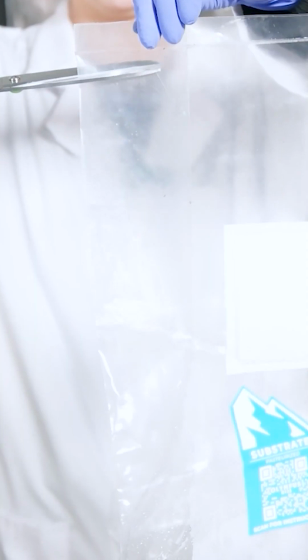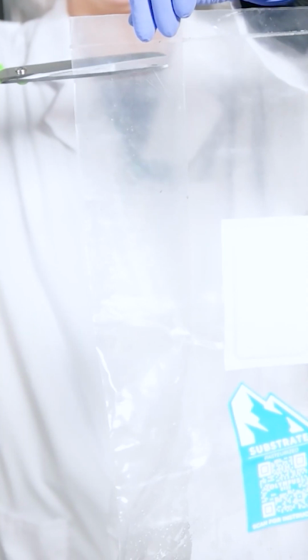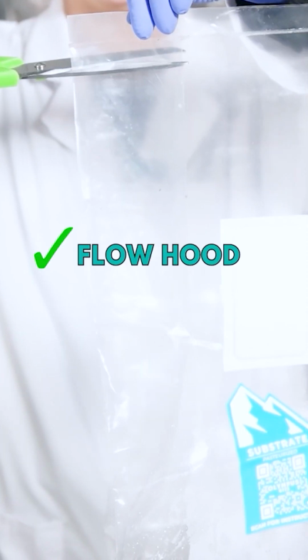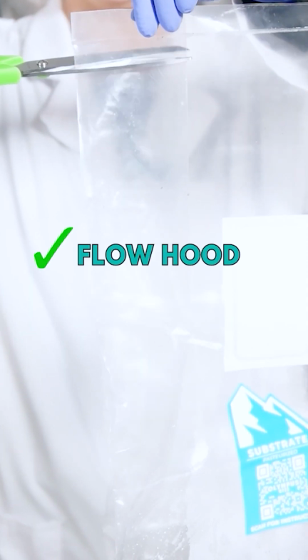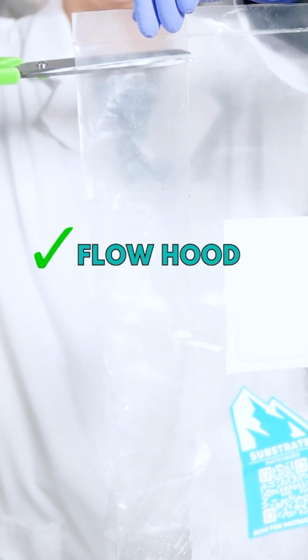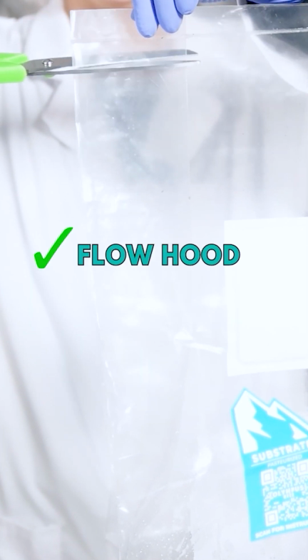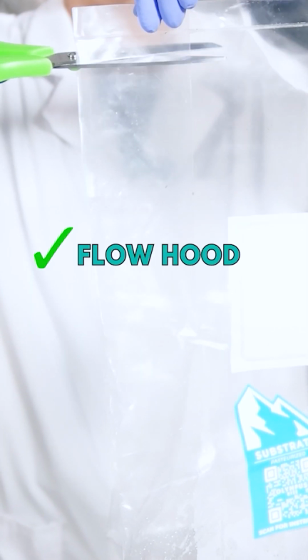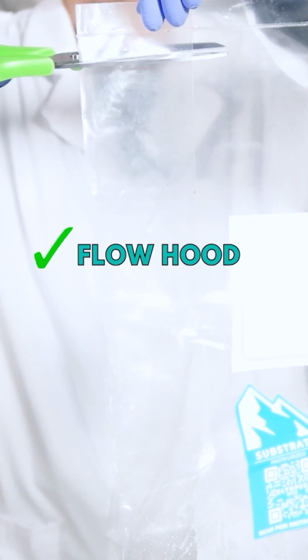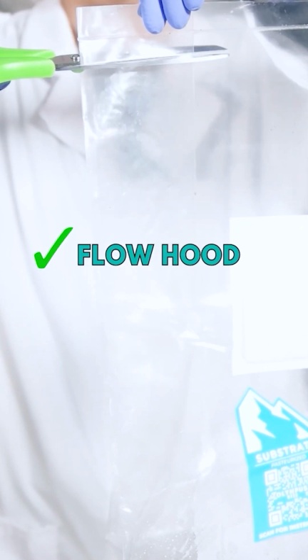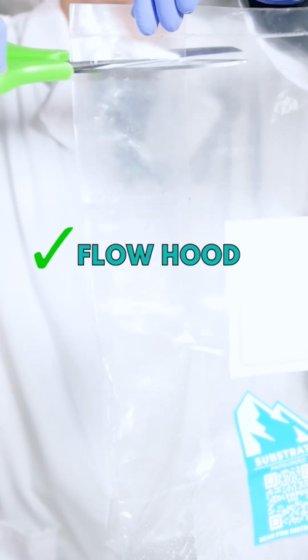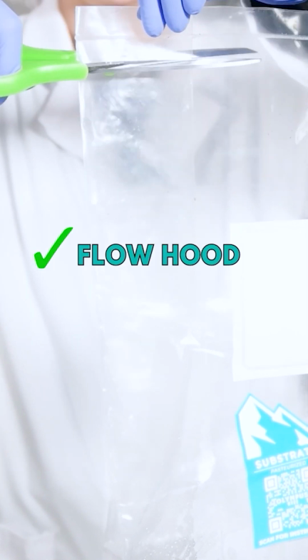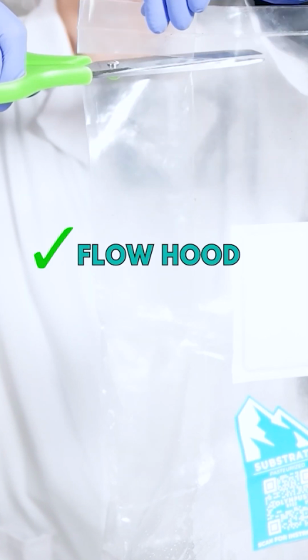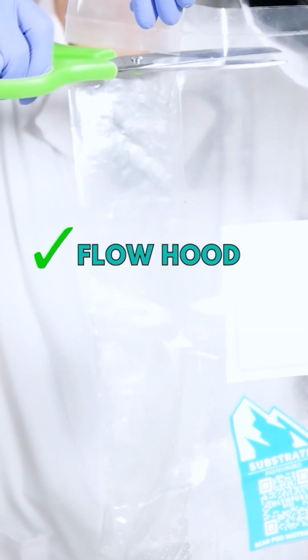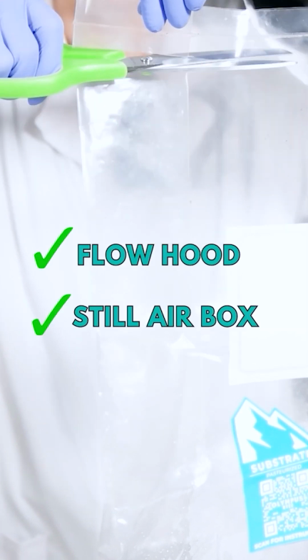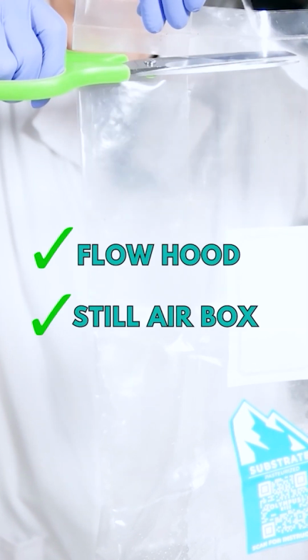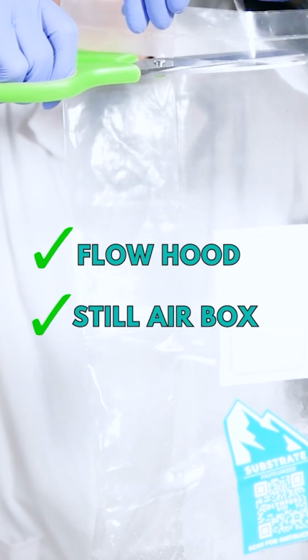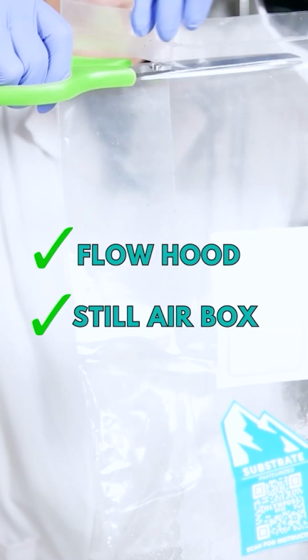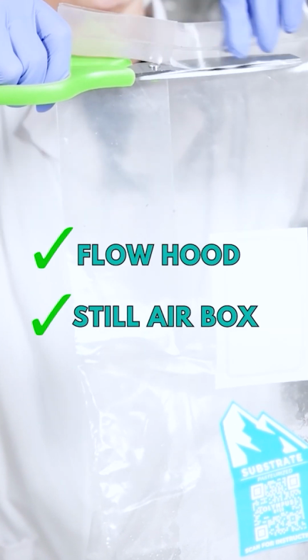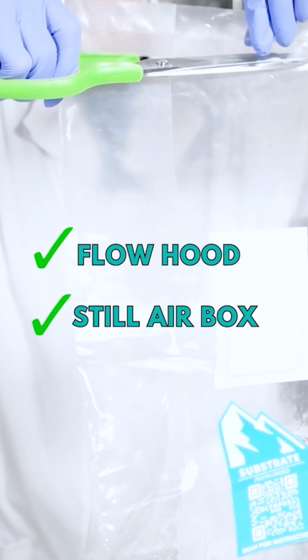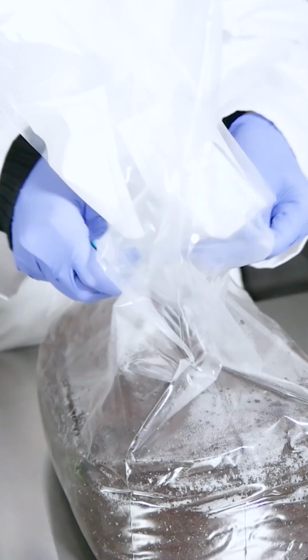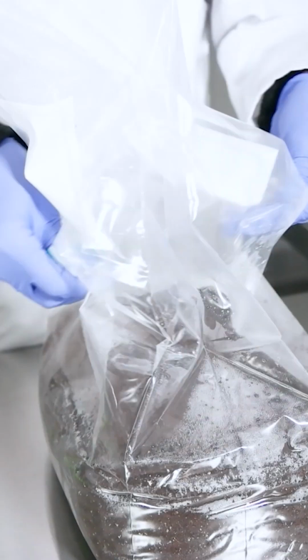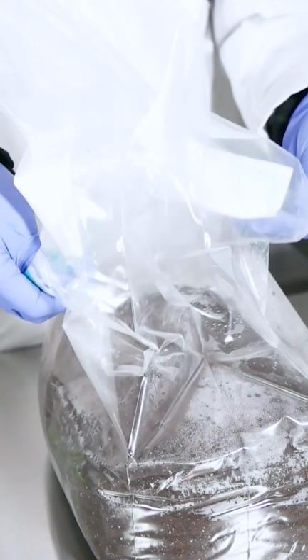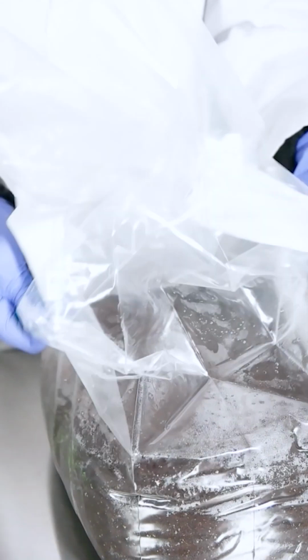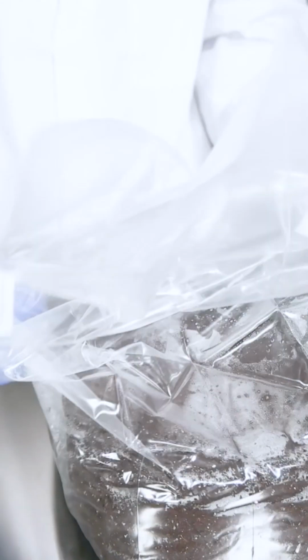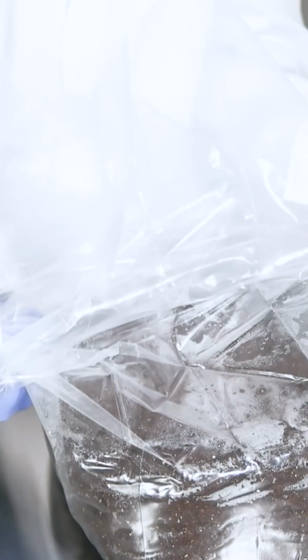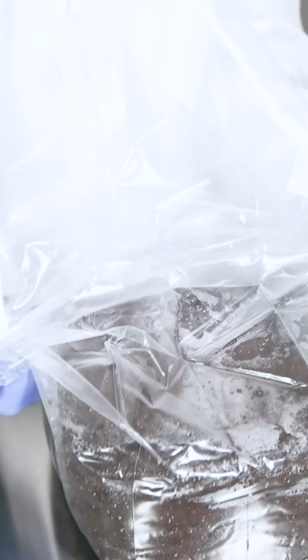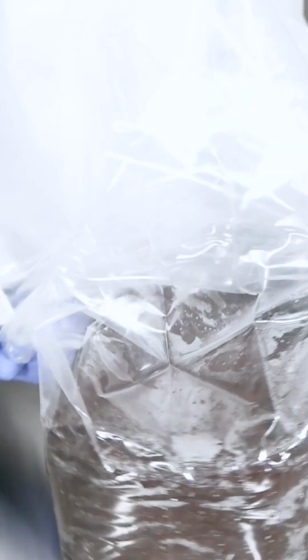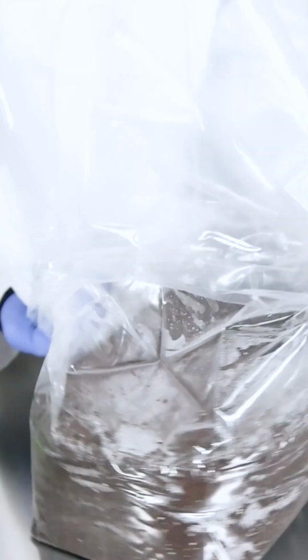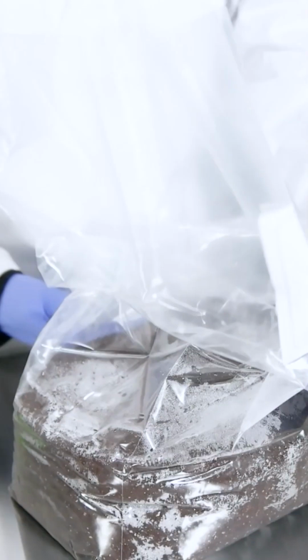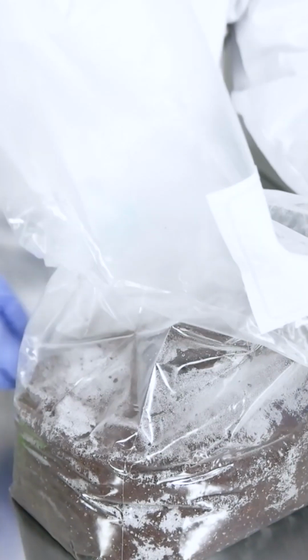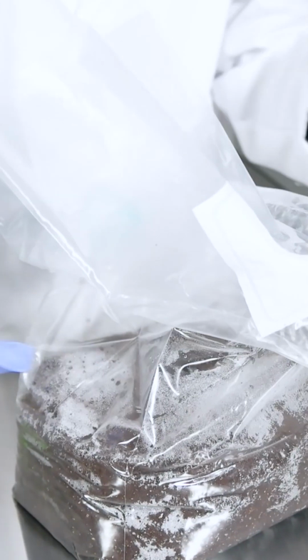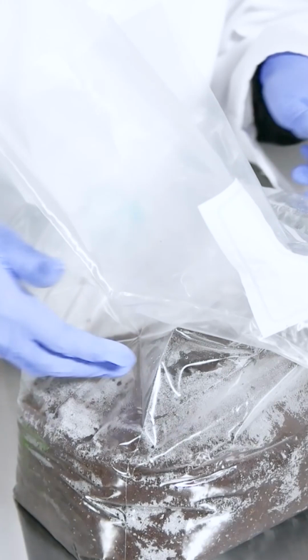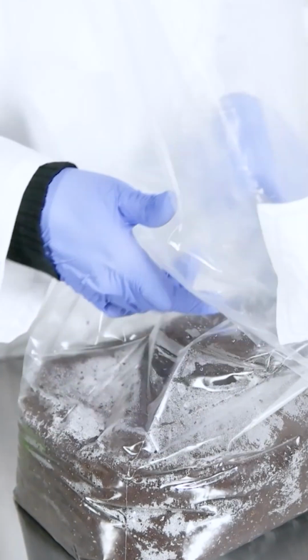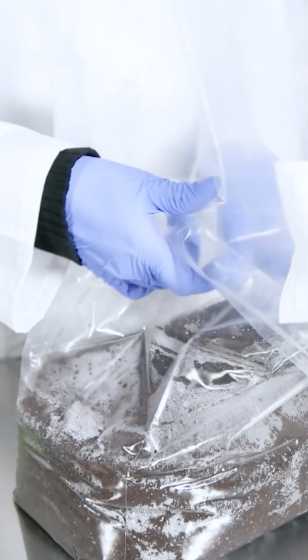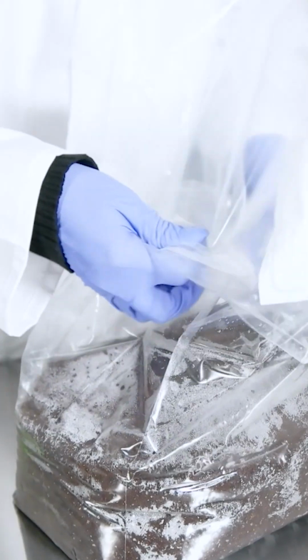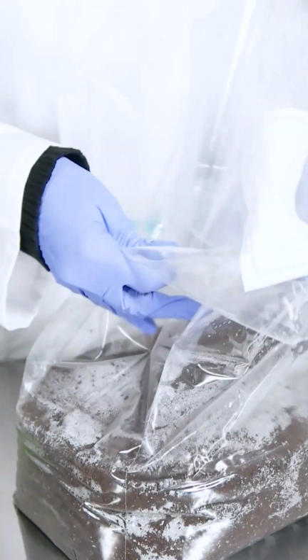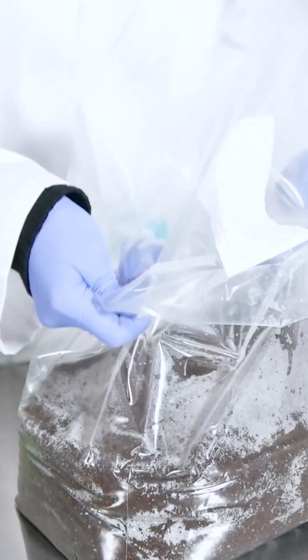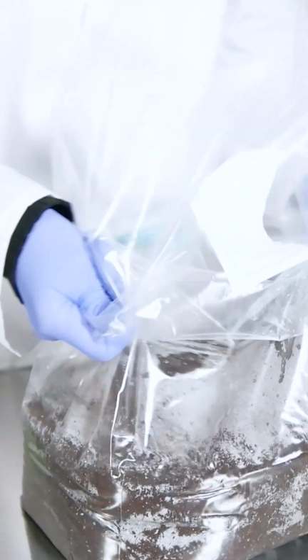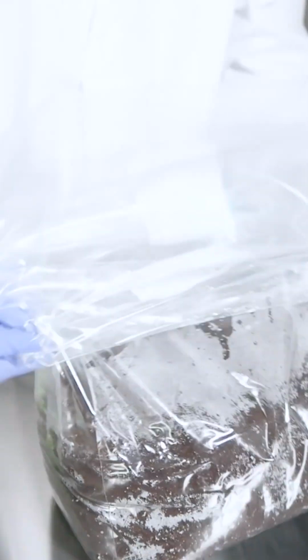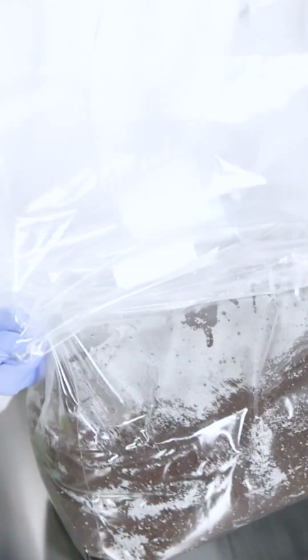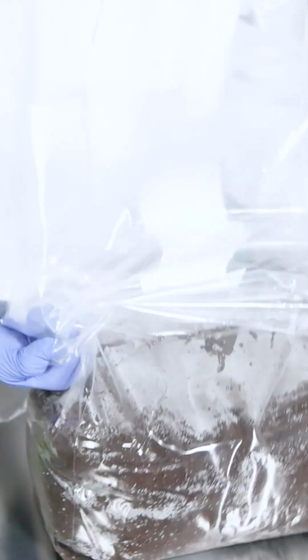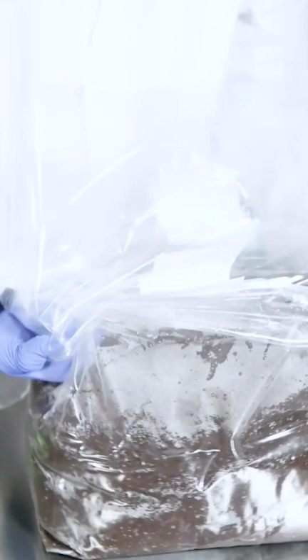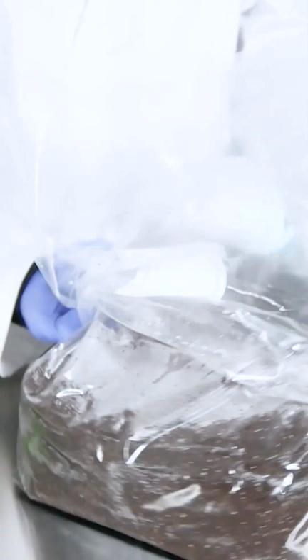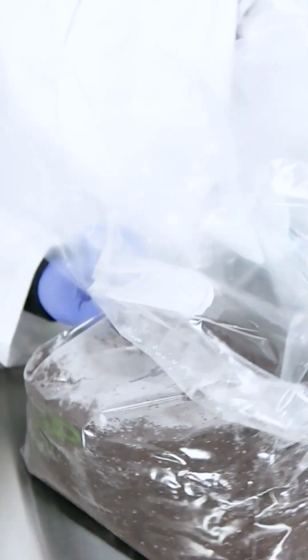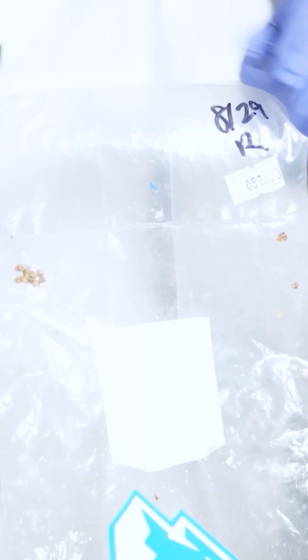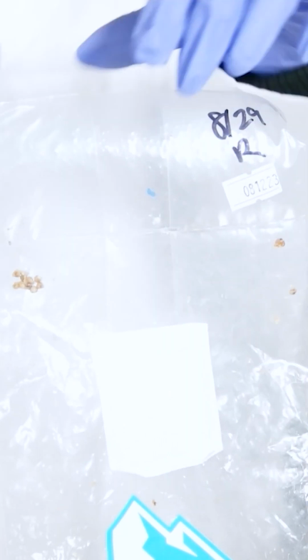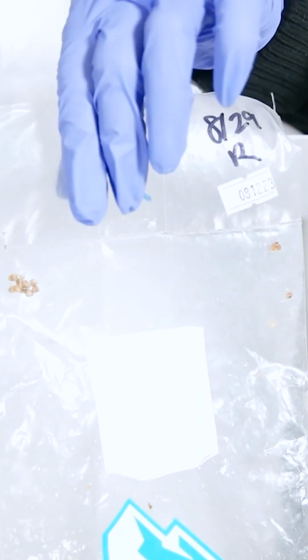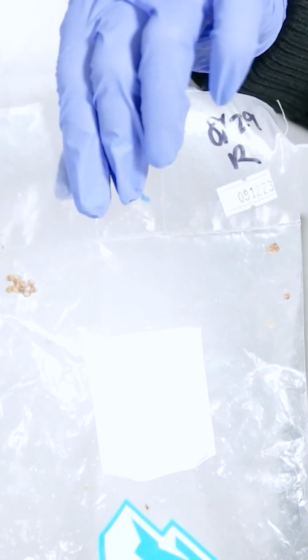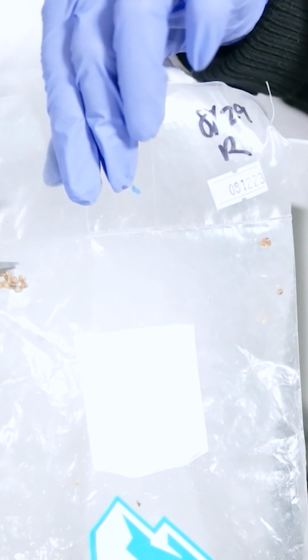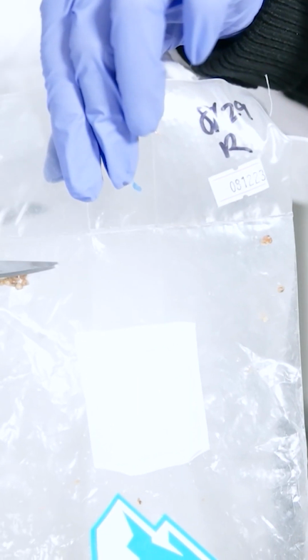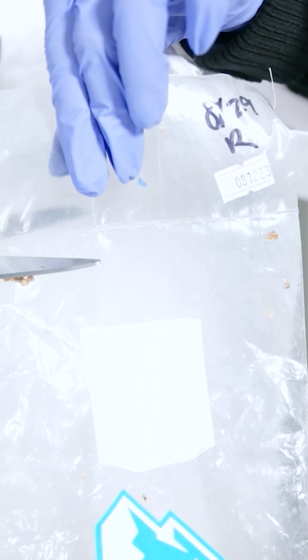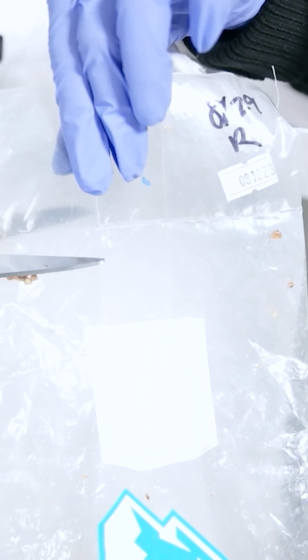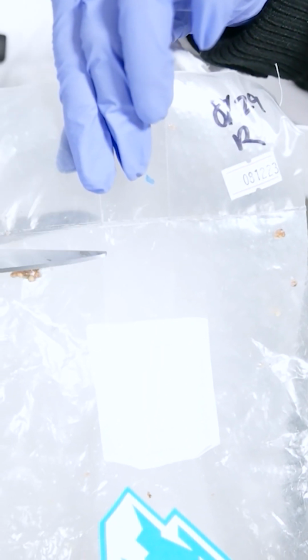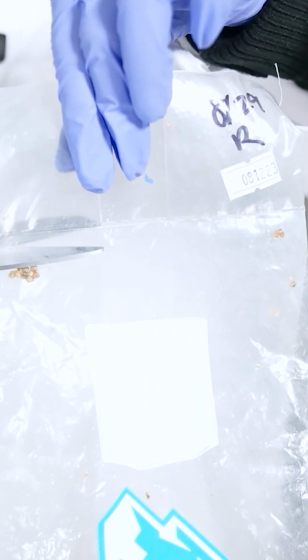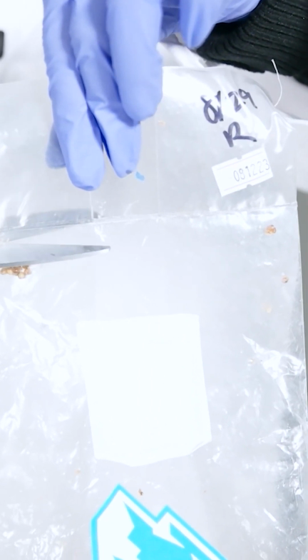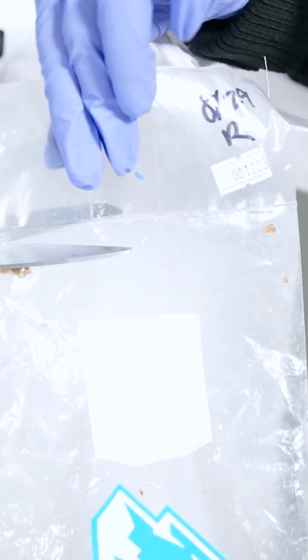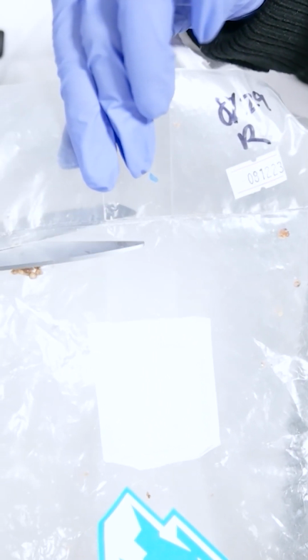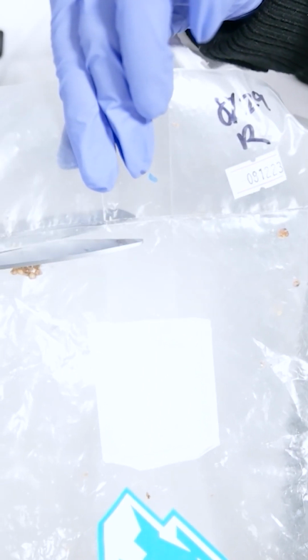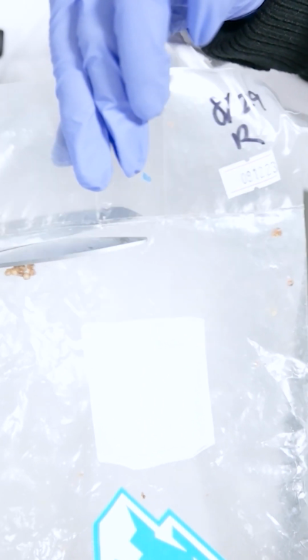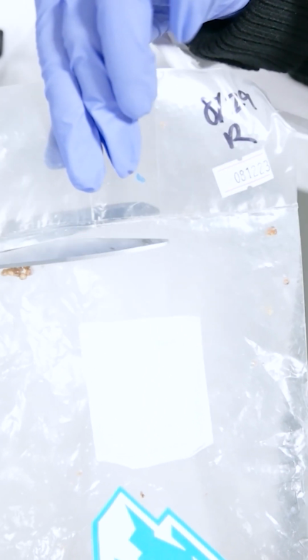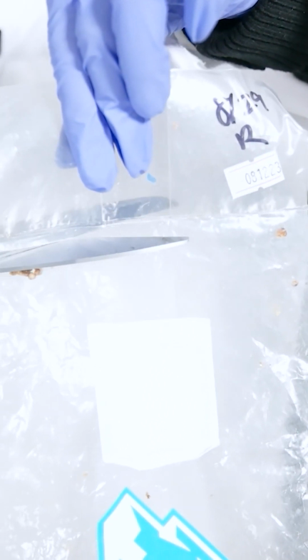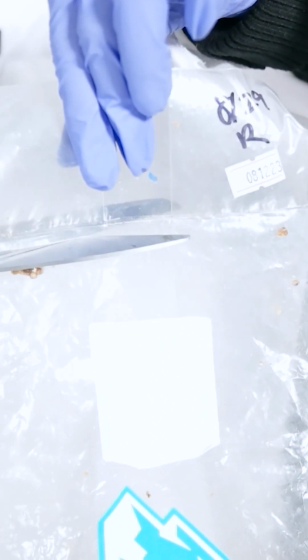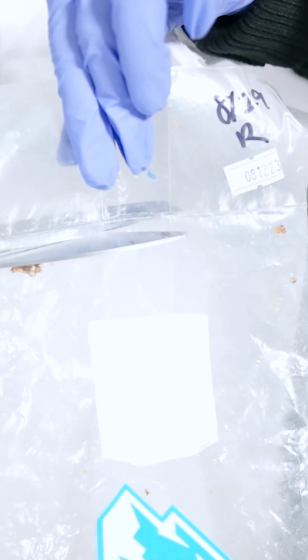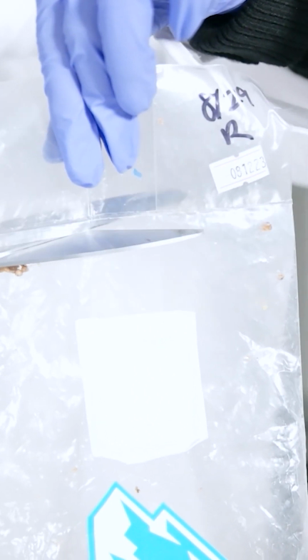In front of a flow hood or still air box, carefully open the substrate bag, cut off the top of the bag right below the seal, and do the same for the colonized spawn bag.